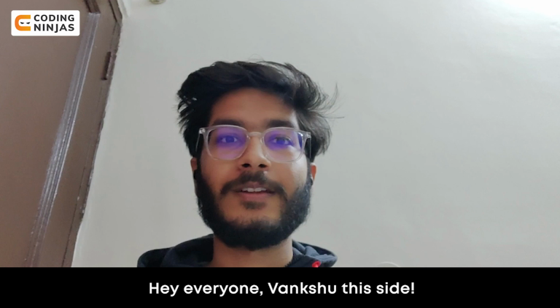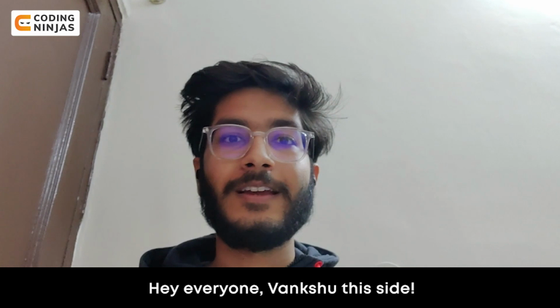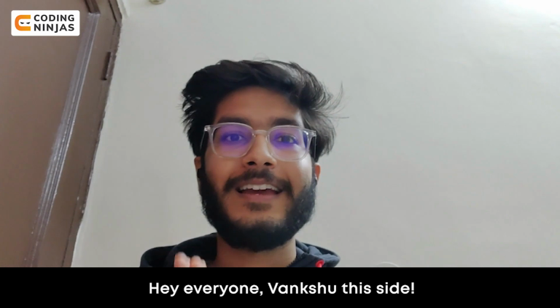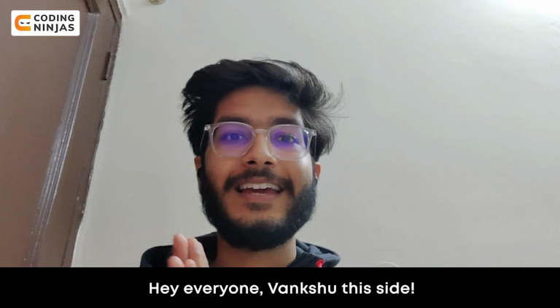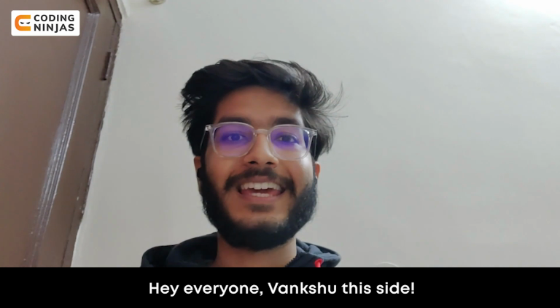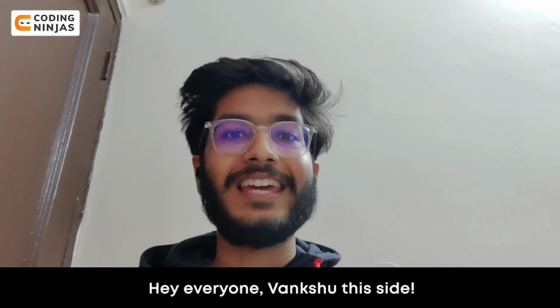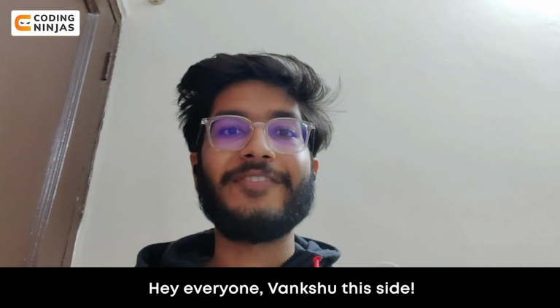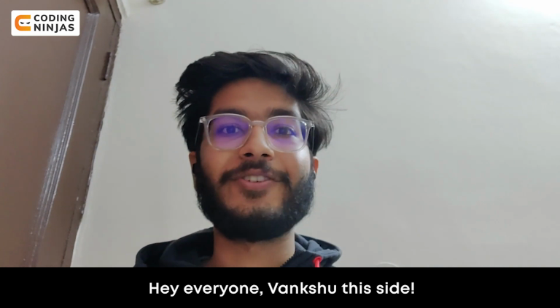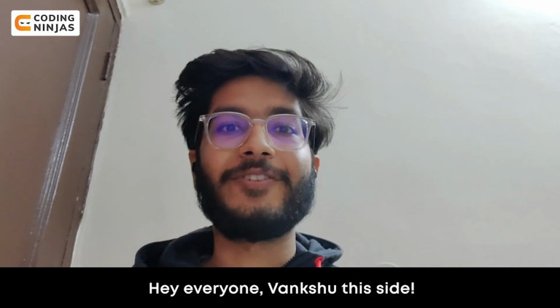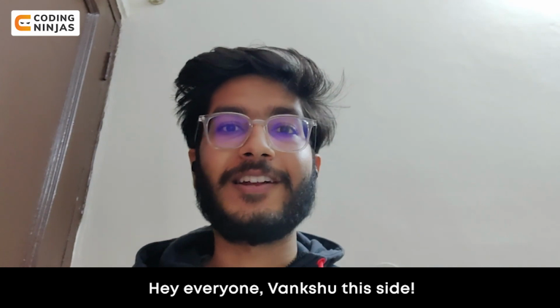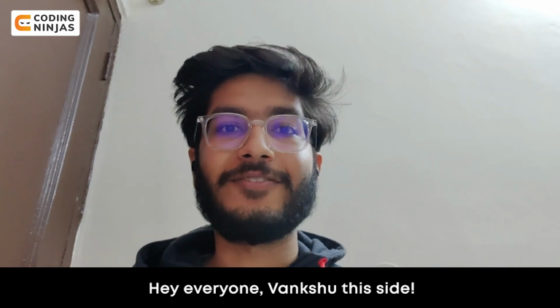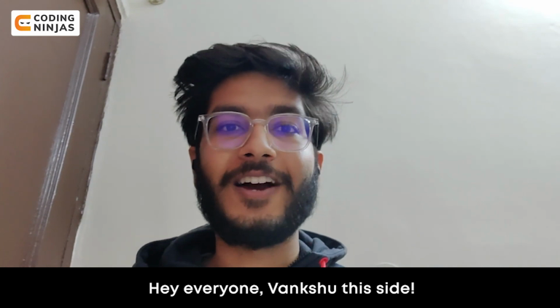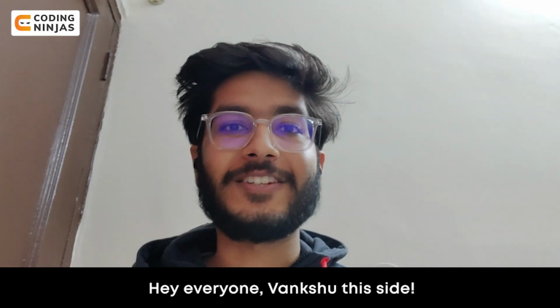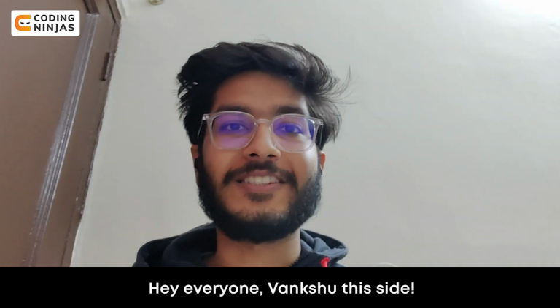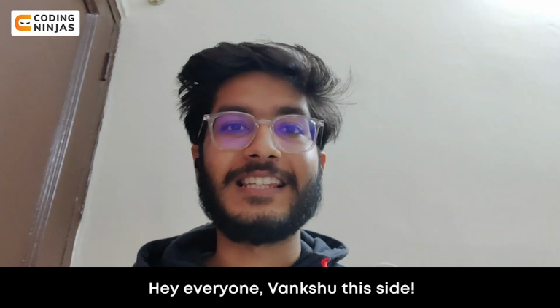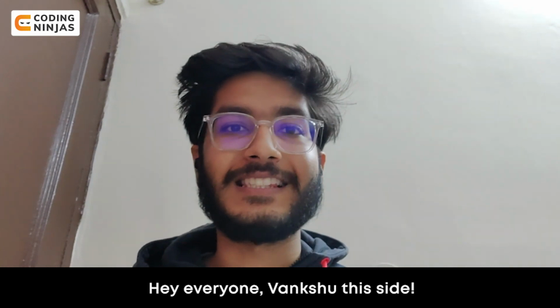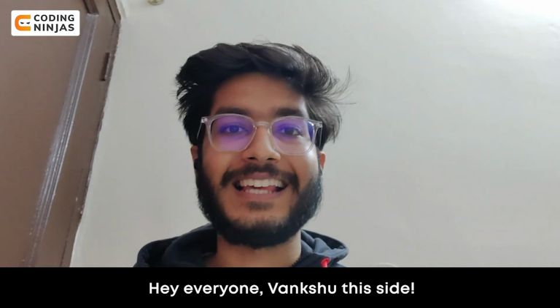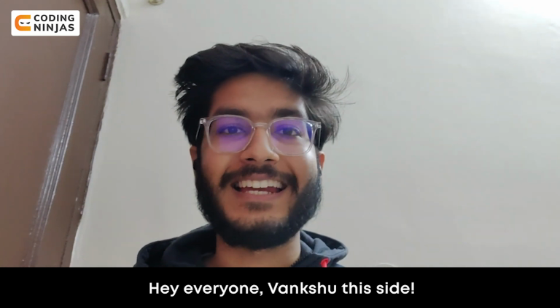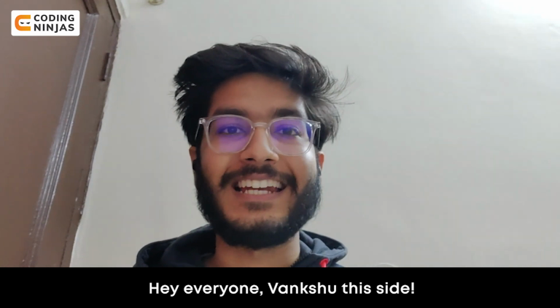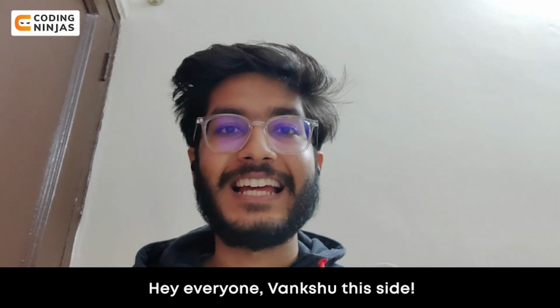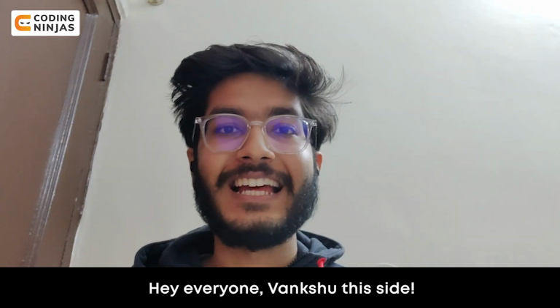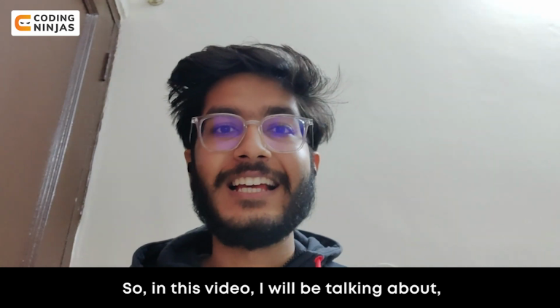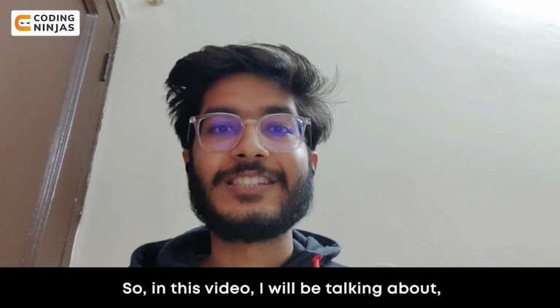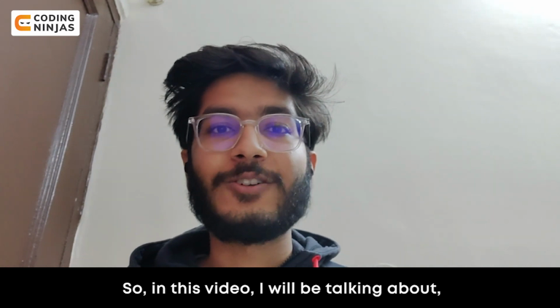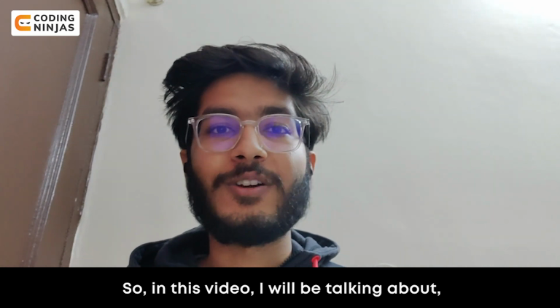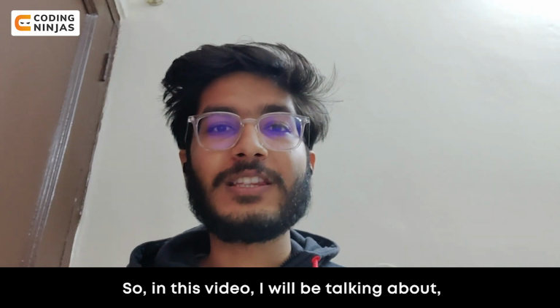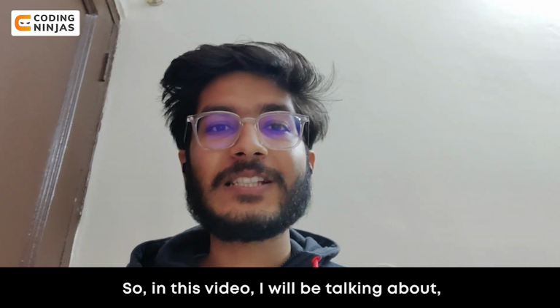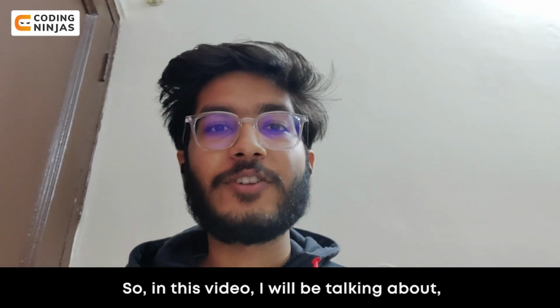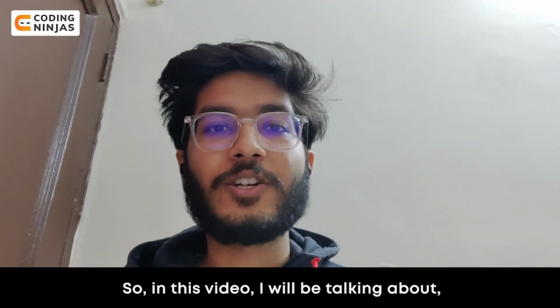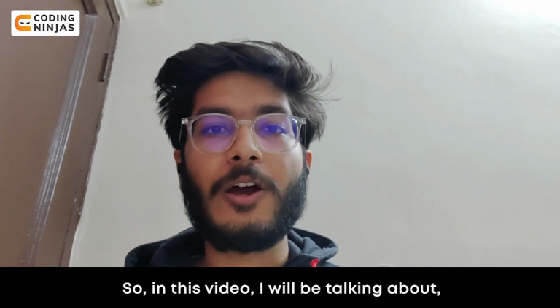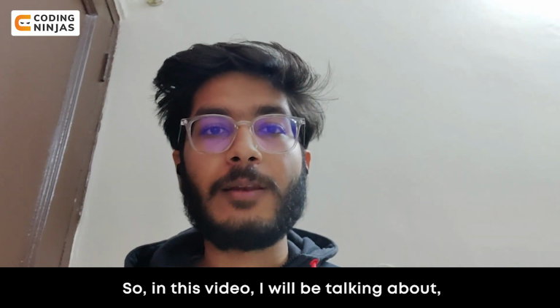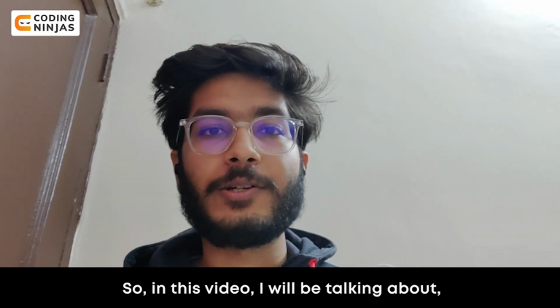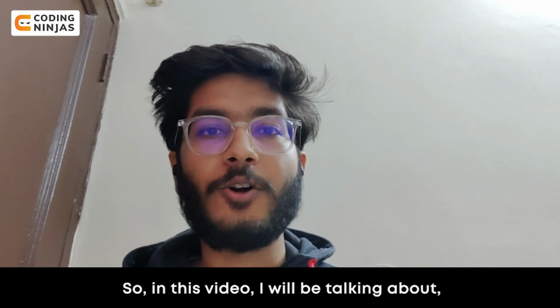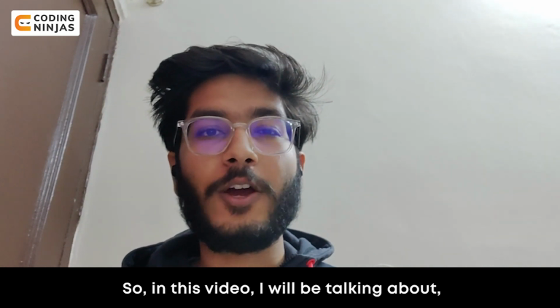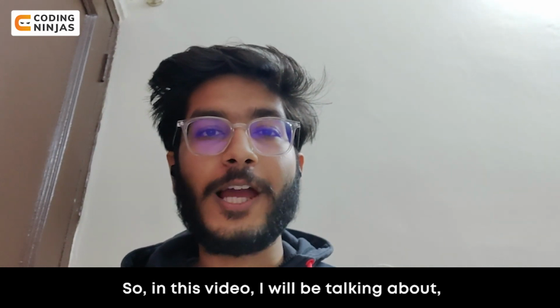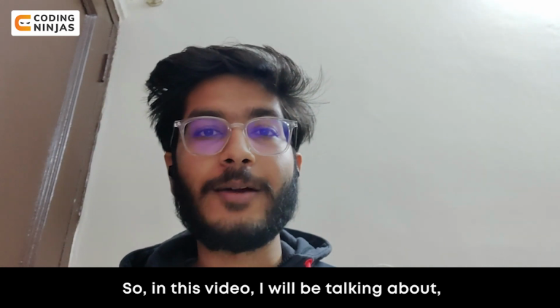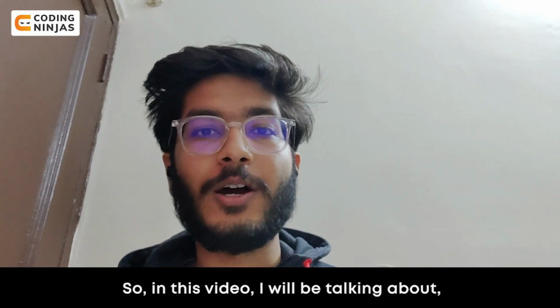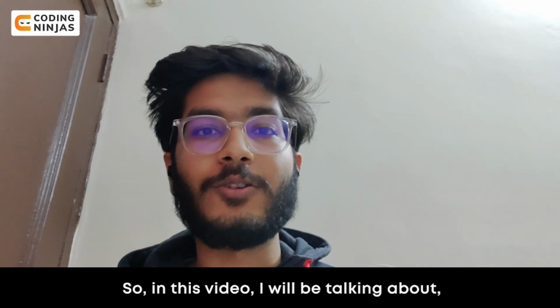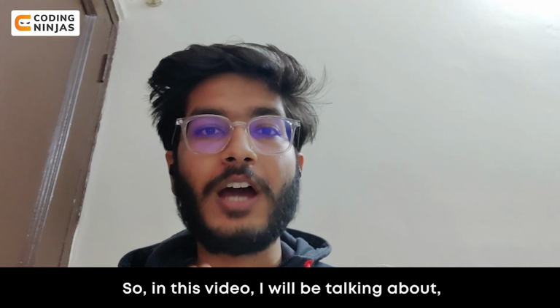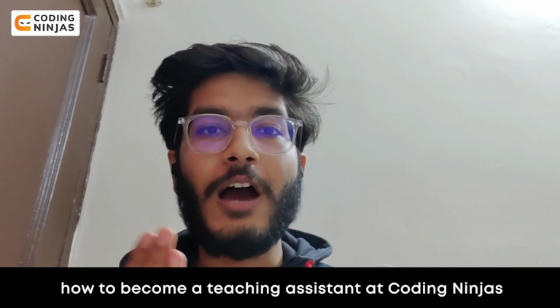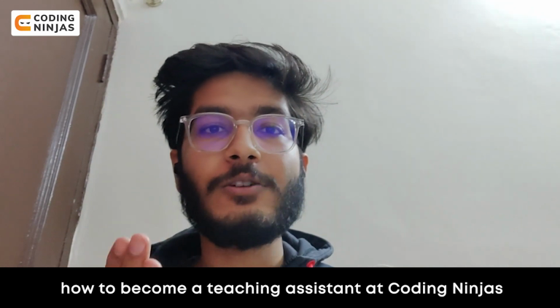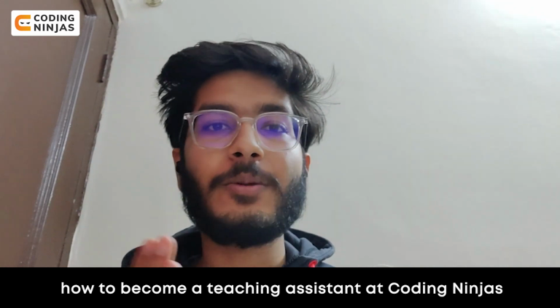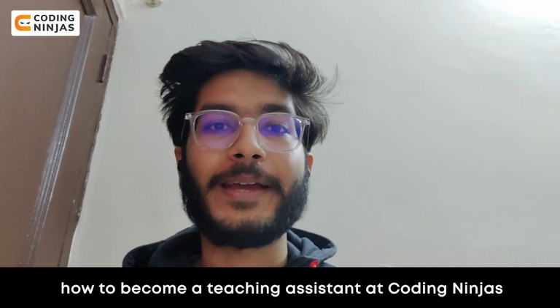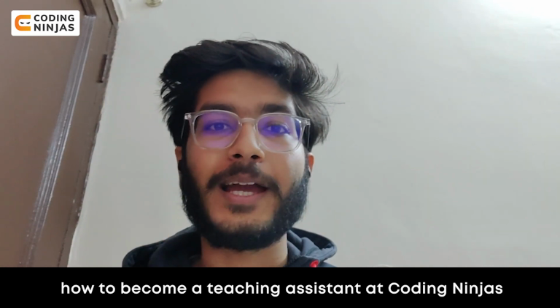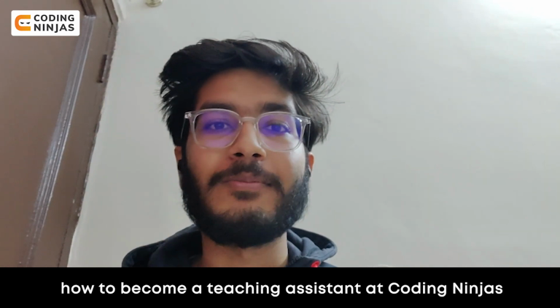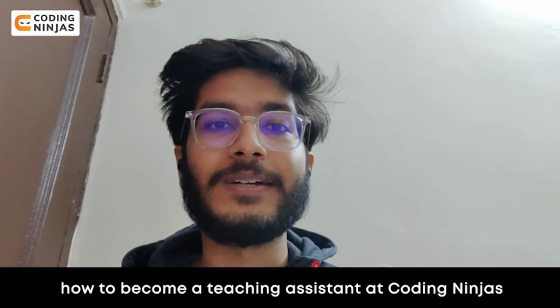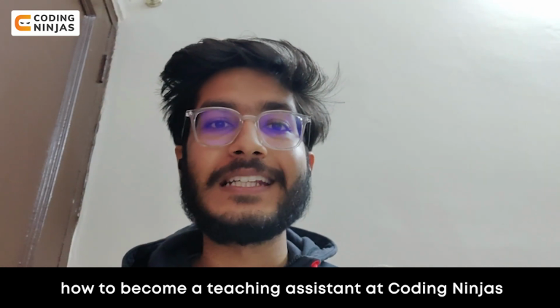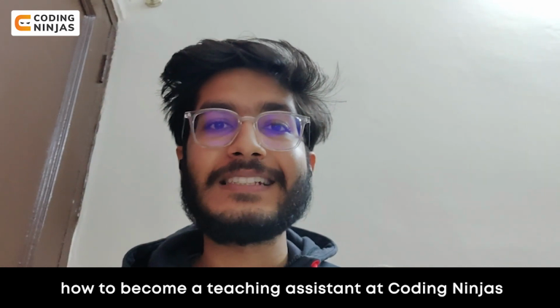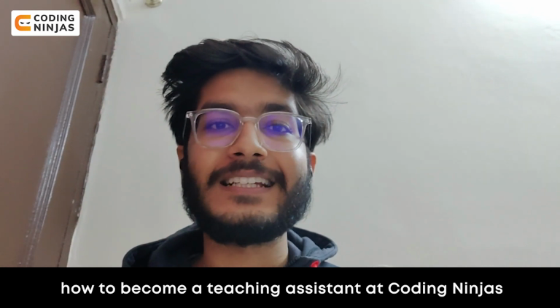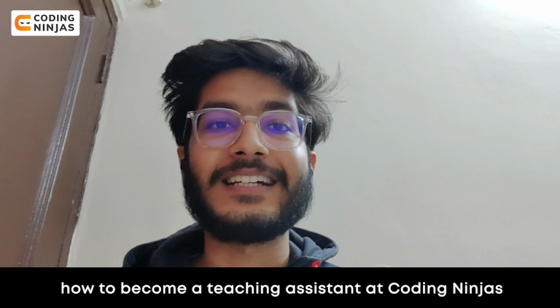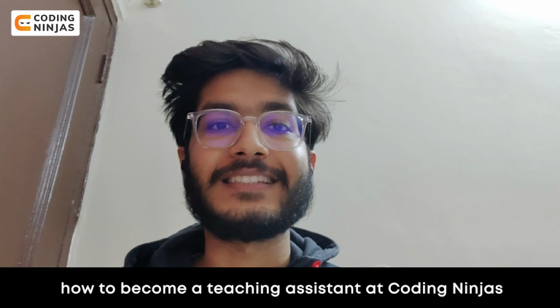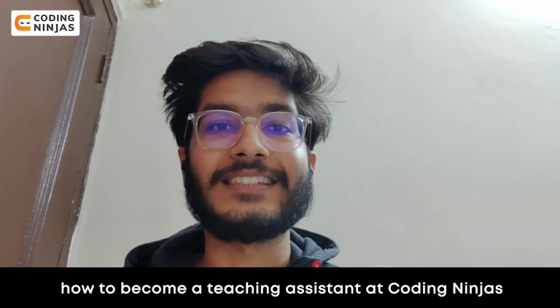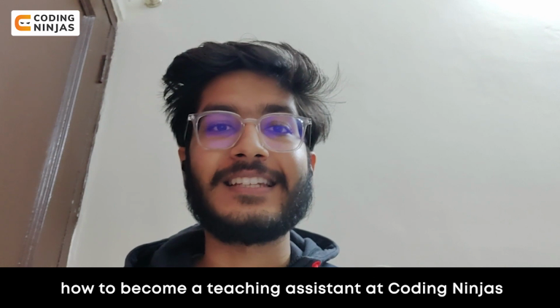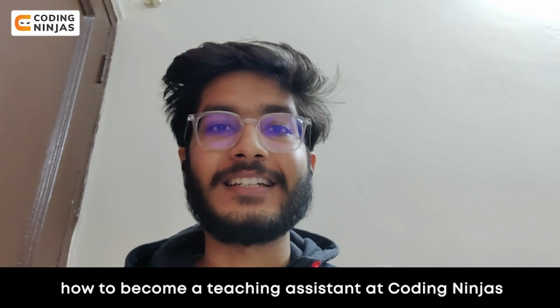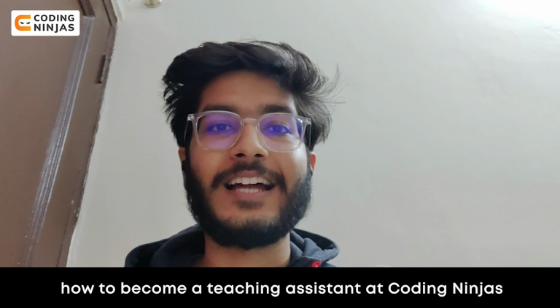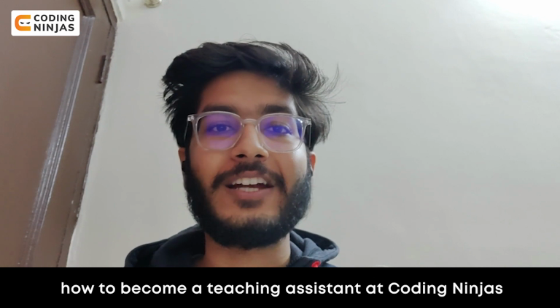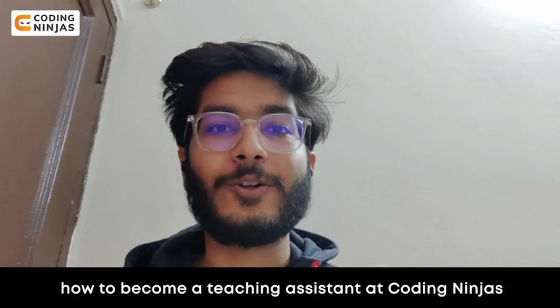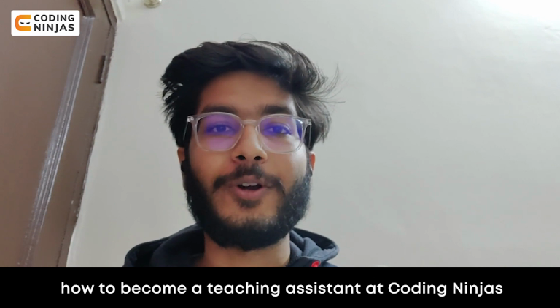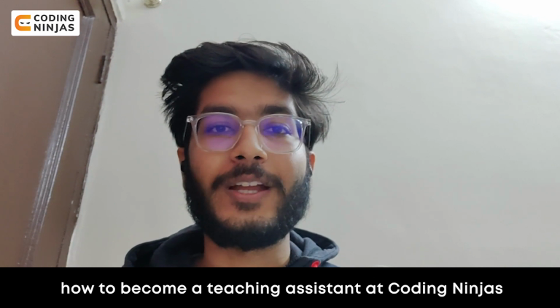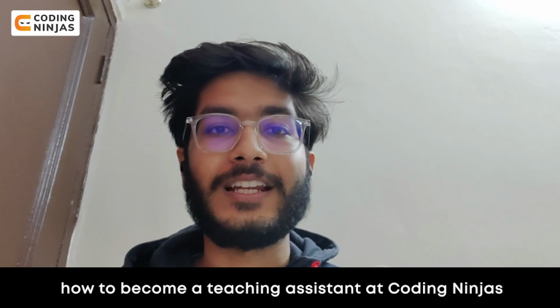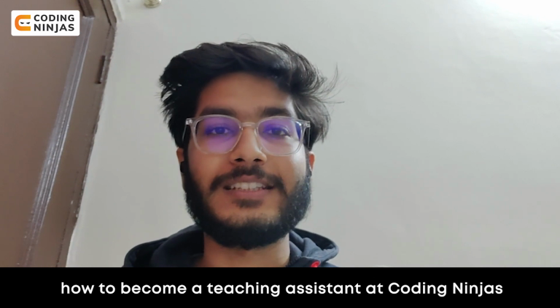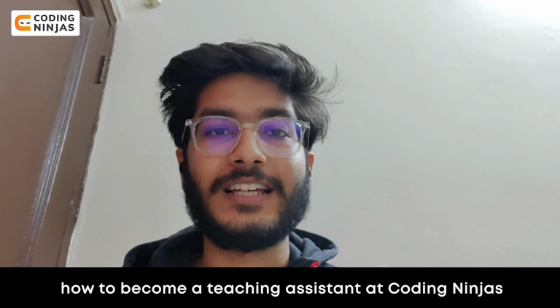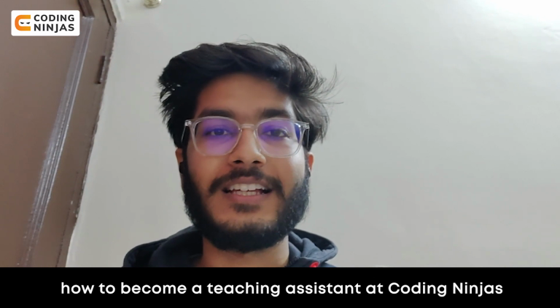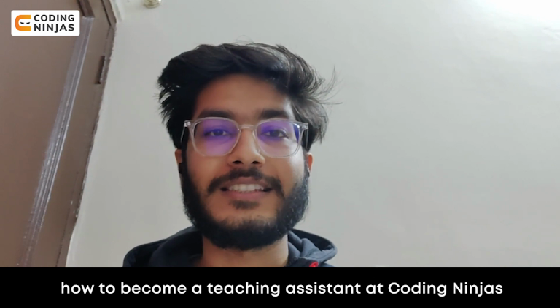Hey everyone, I am Siddhis Saeed. So in this video, I'll be talking about how to become a teaching assistant at Coding Ninjas.